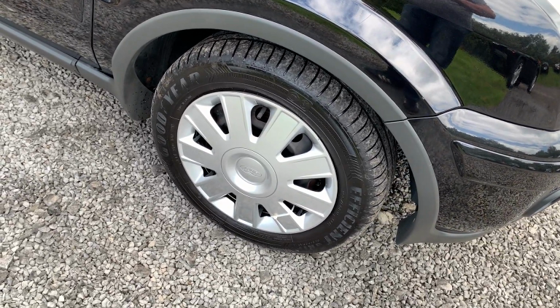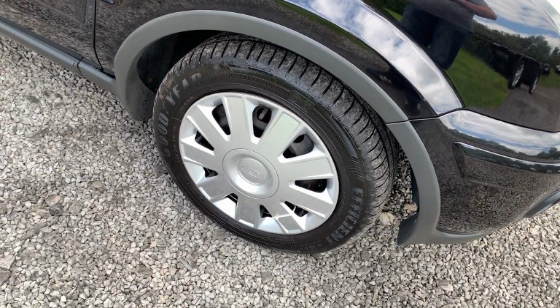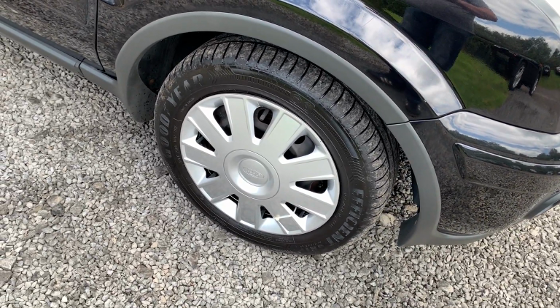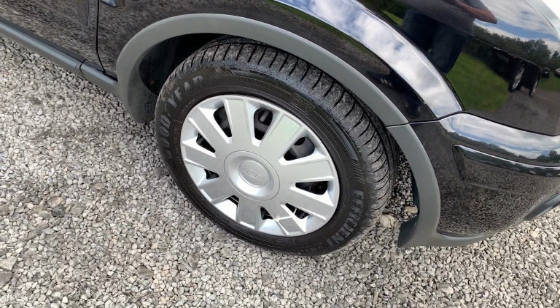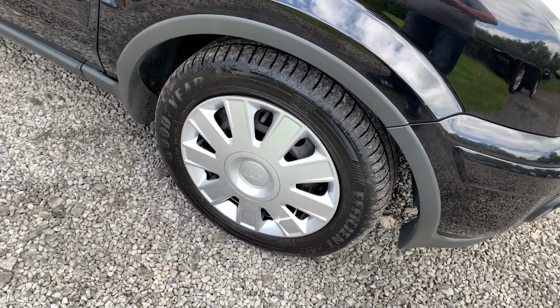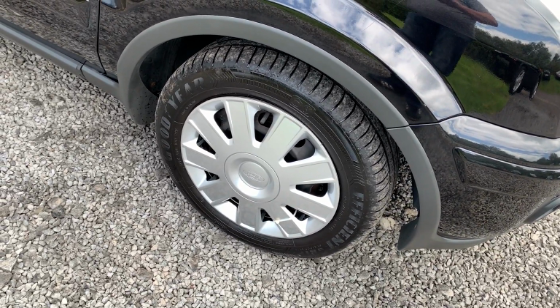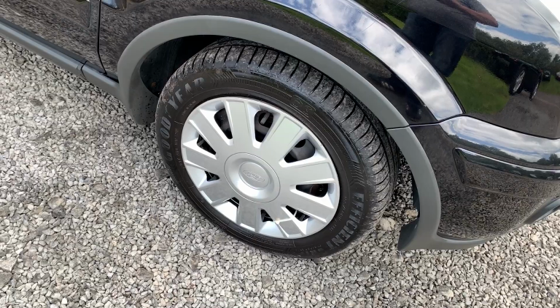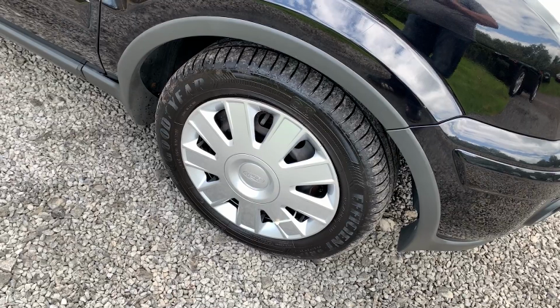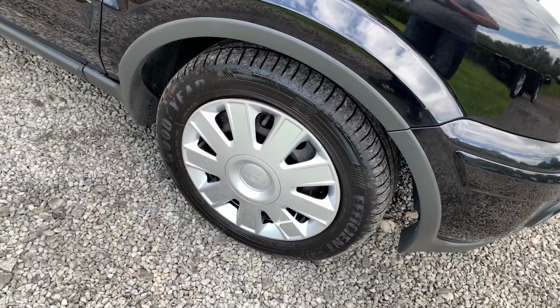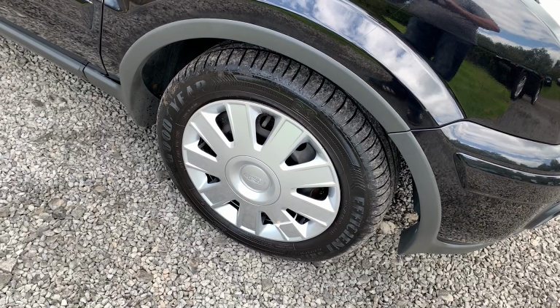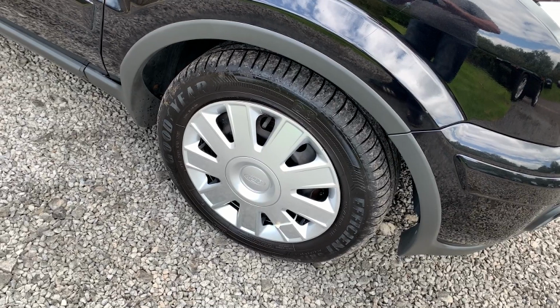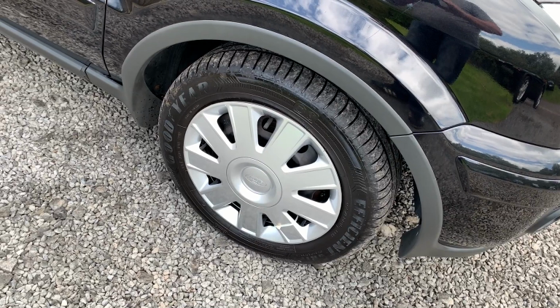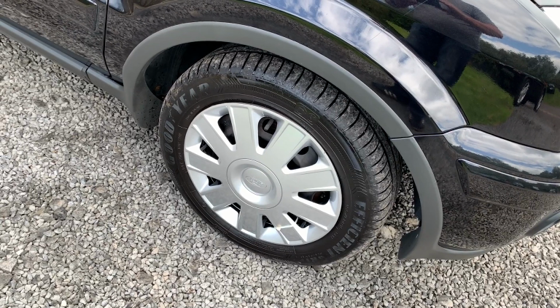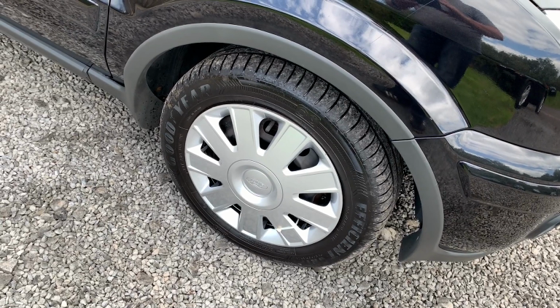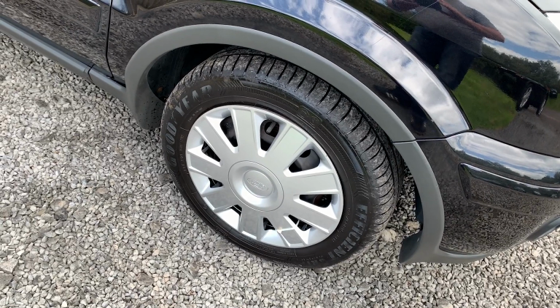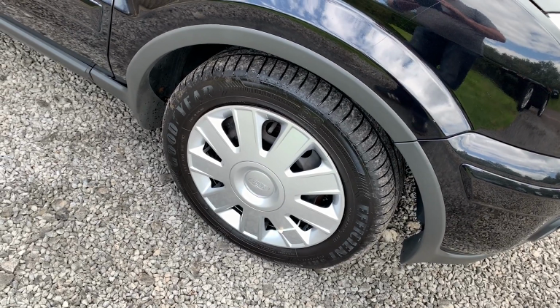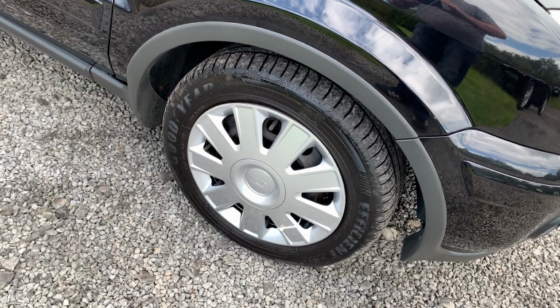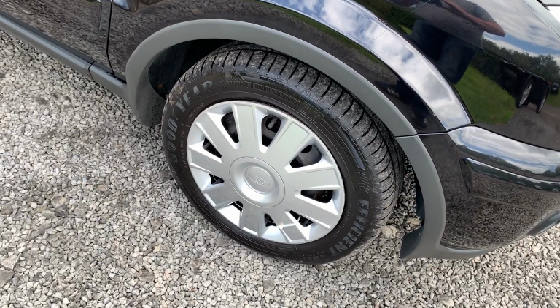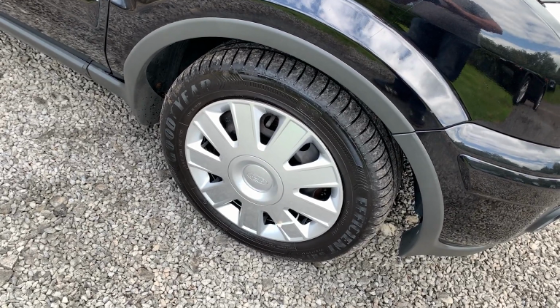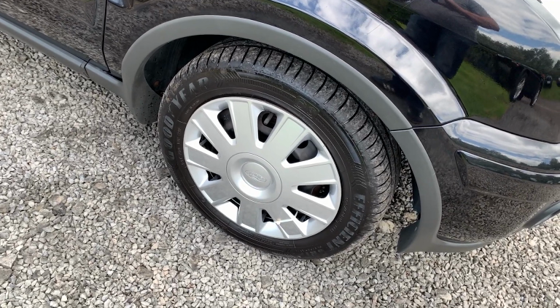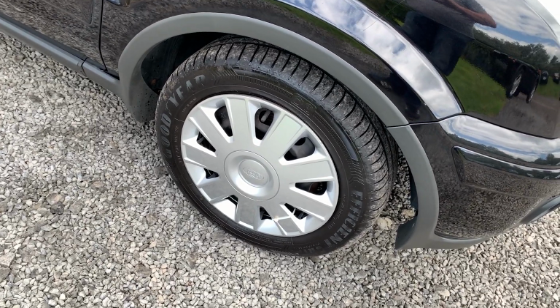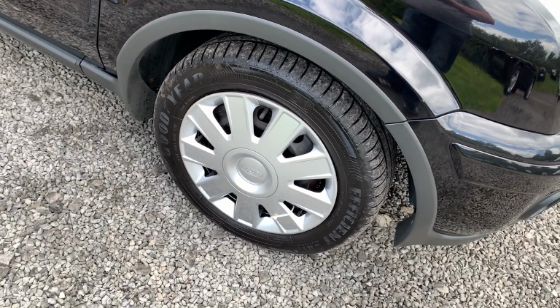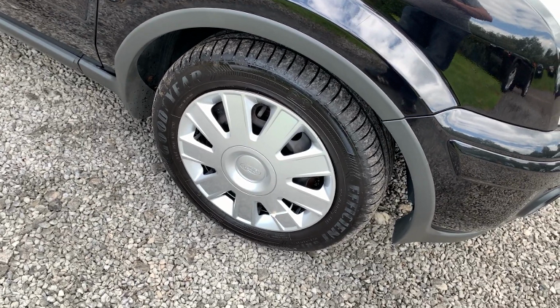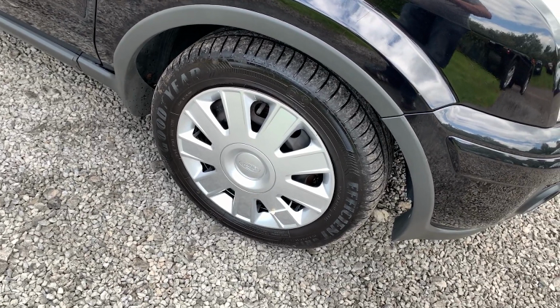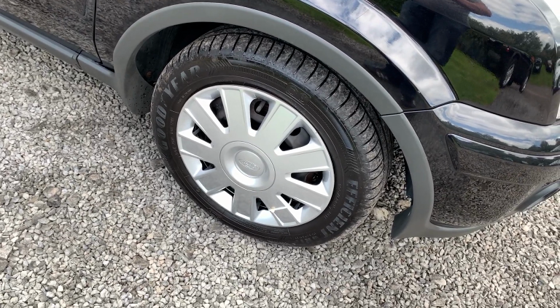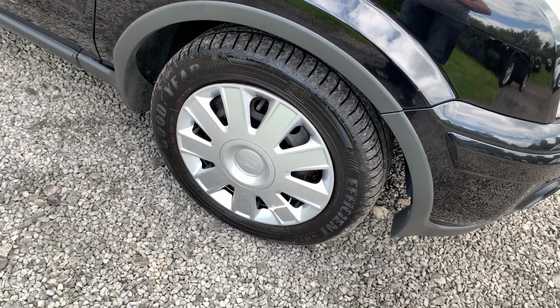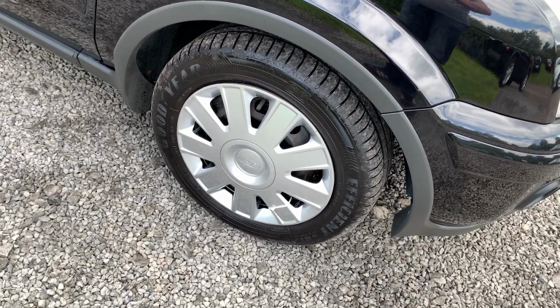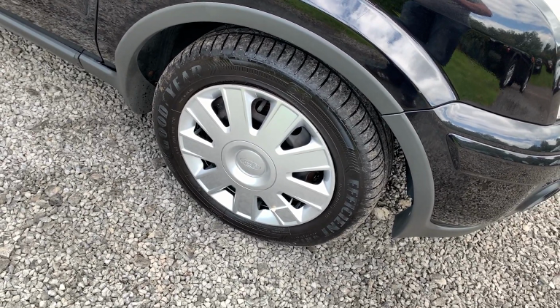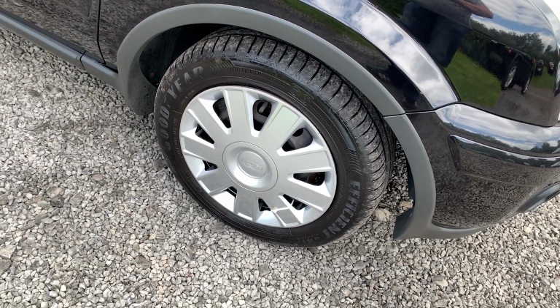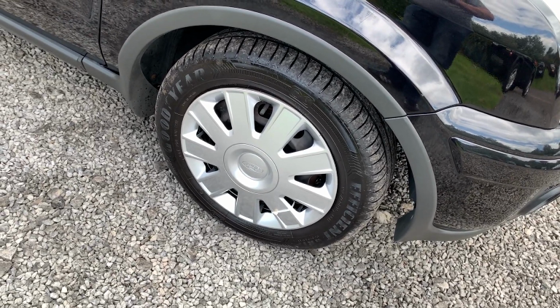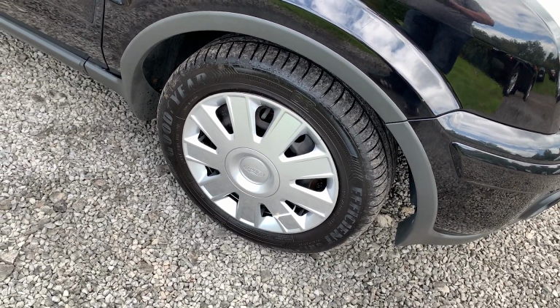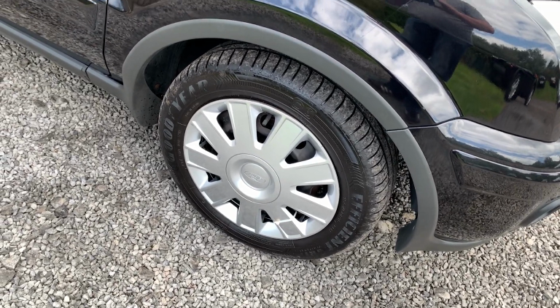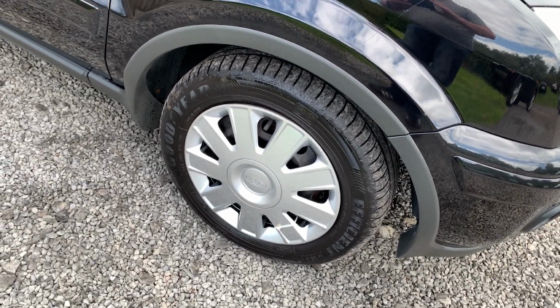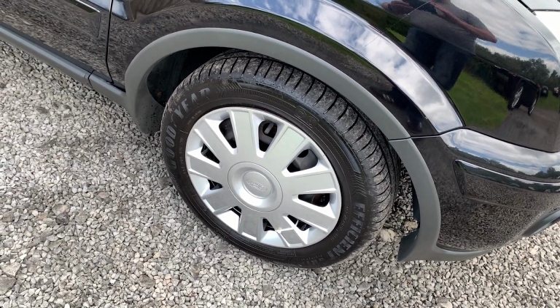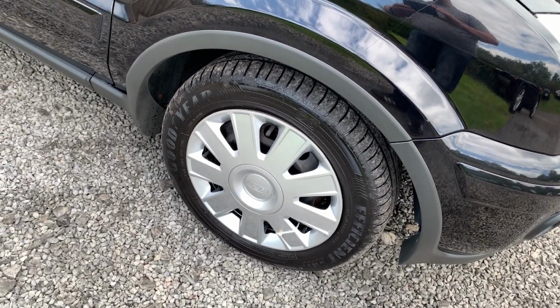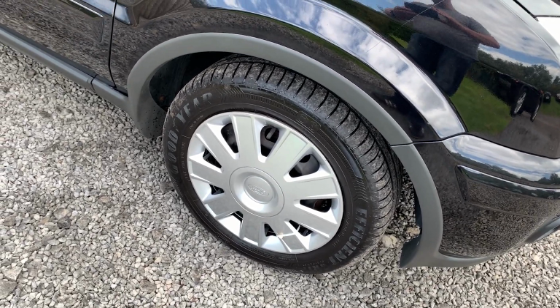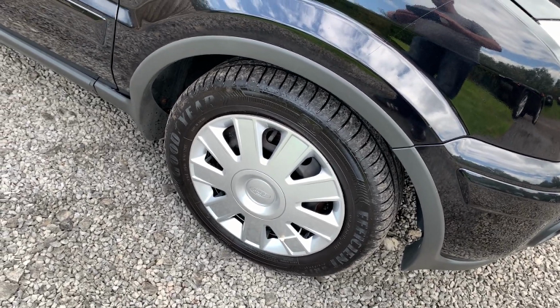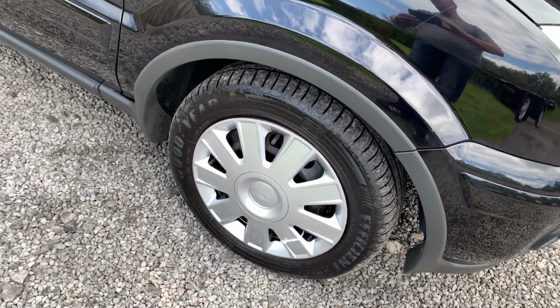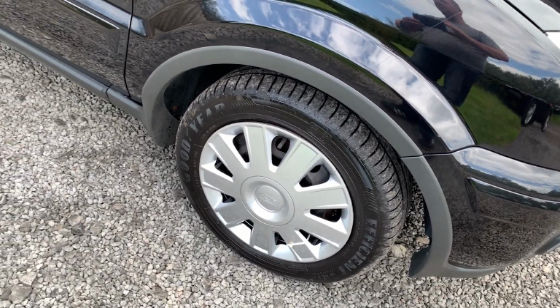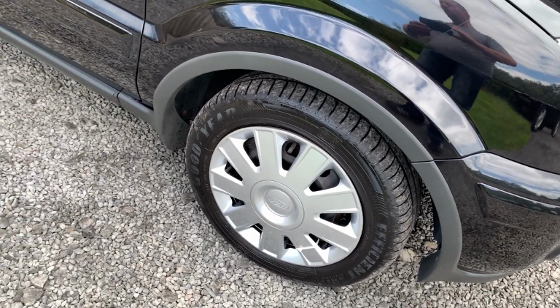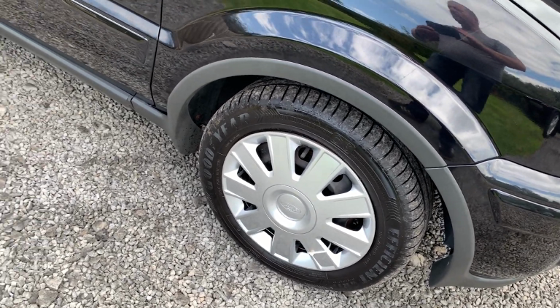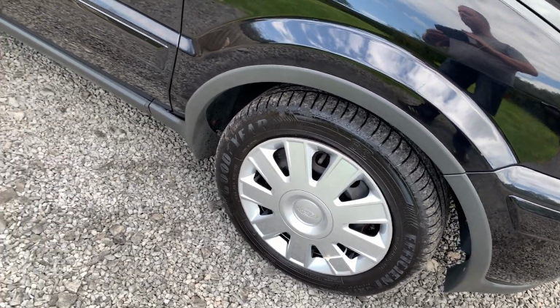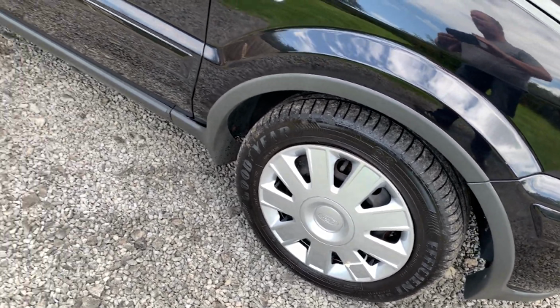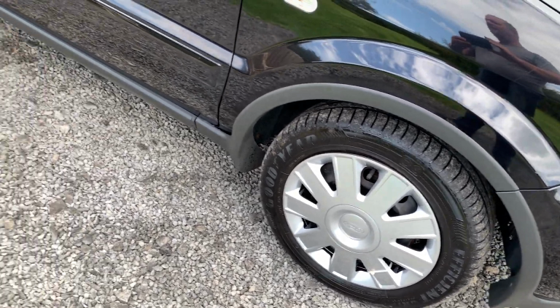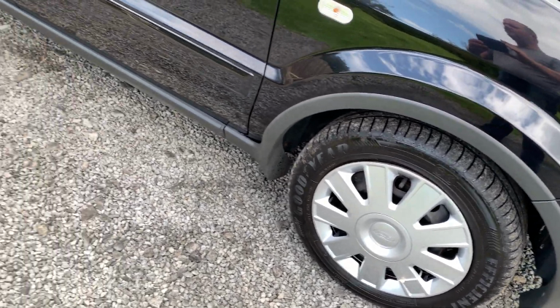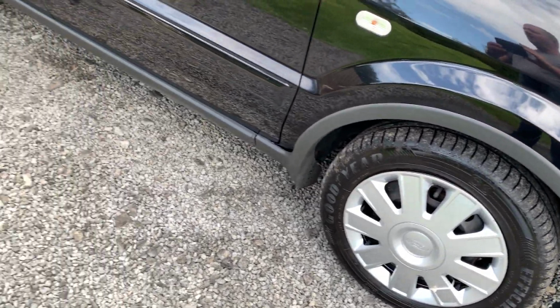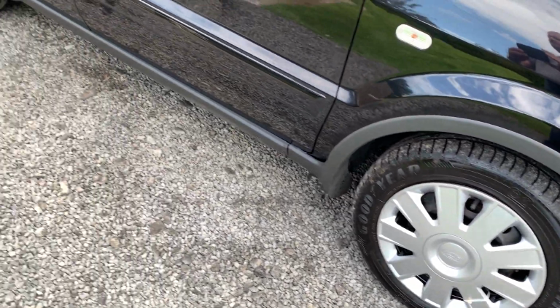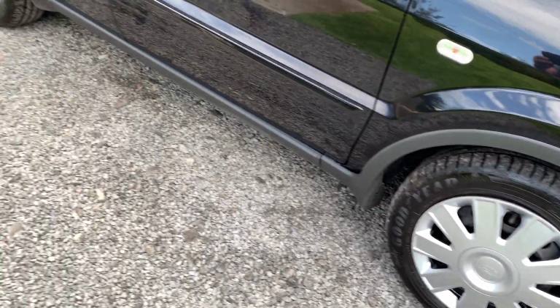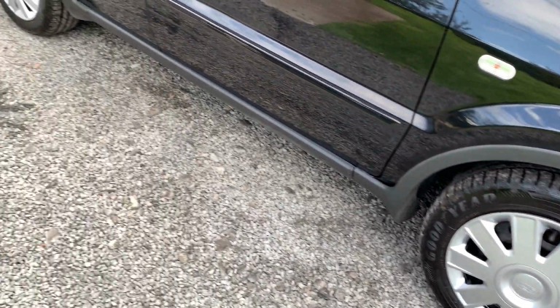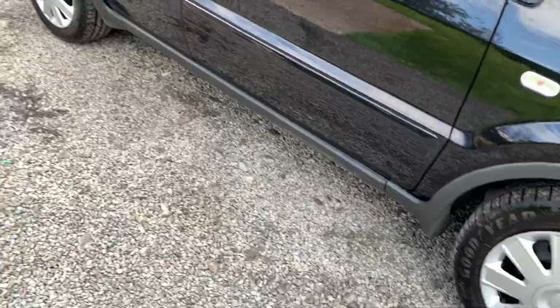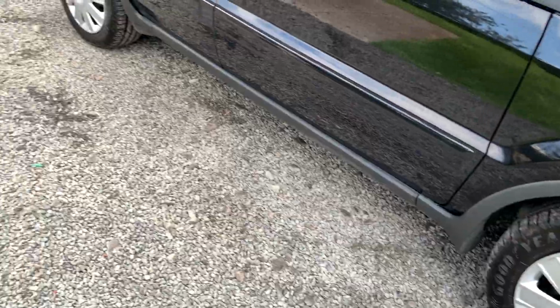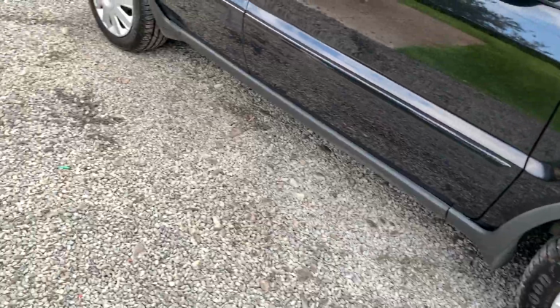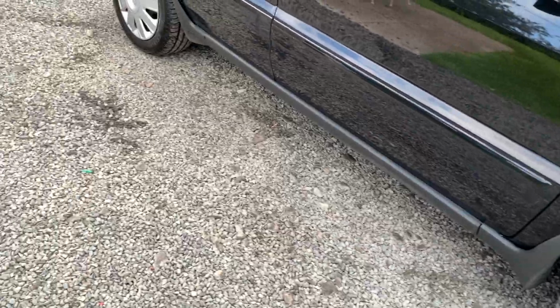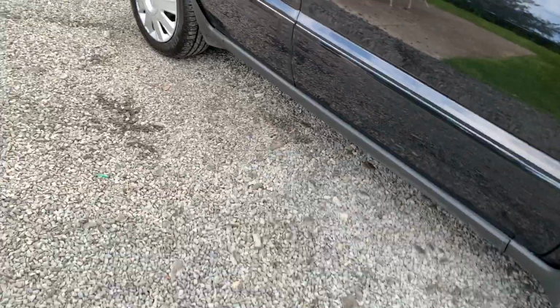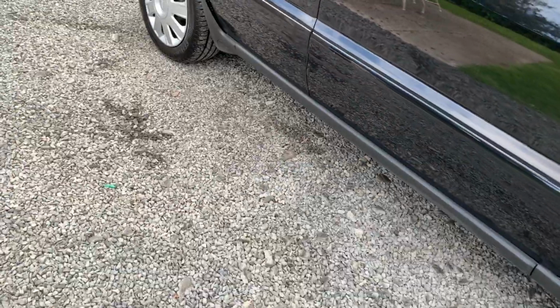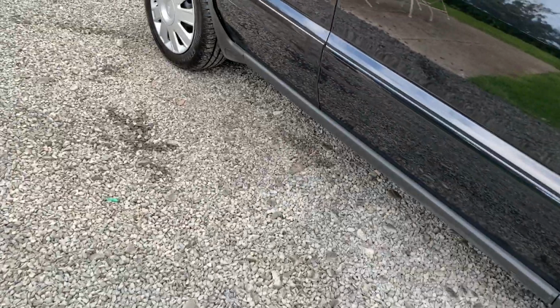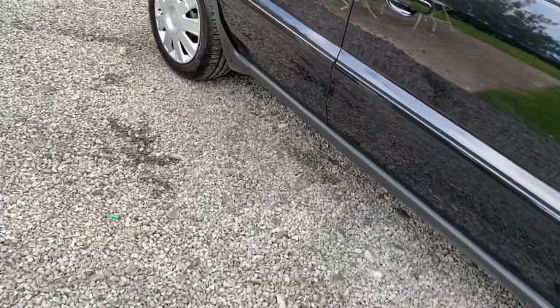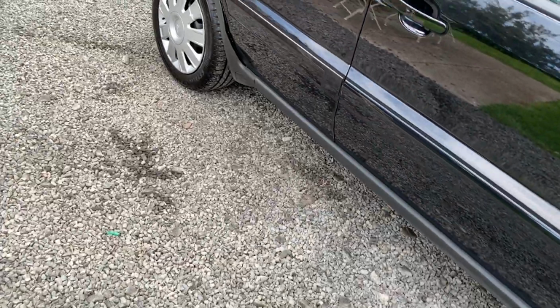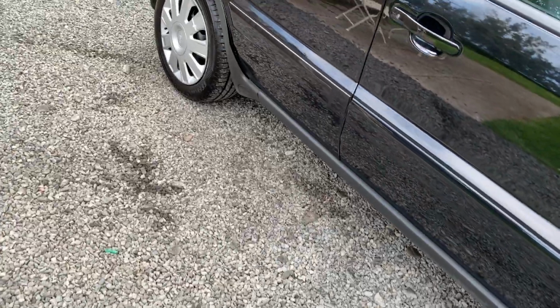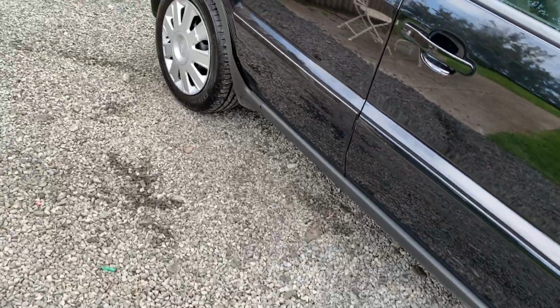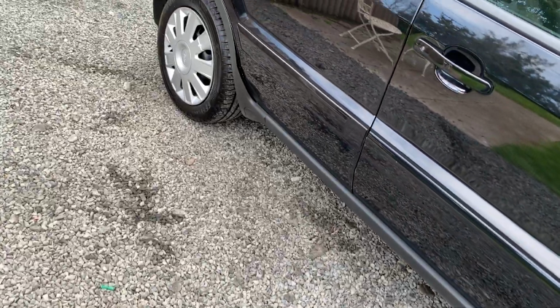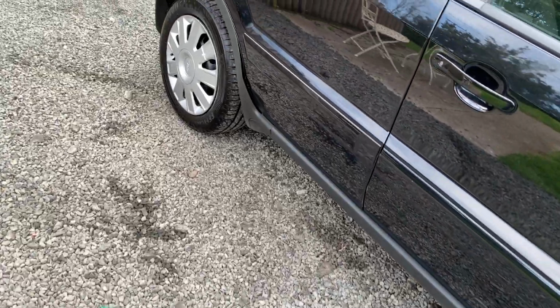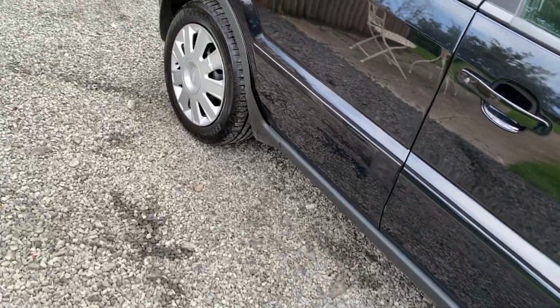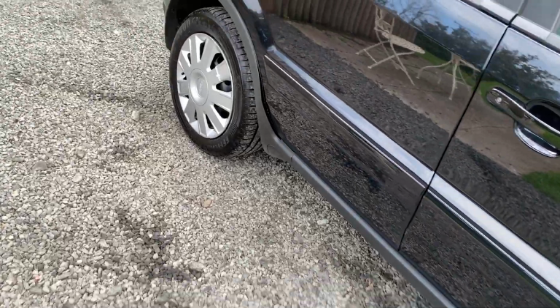The car is shod with Goodyear Efficient tyres all around and they are in very good condition.